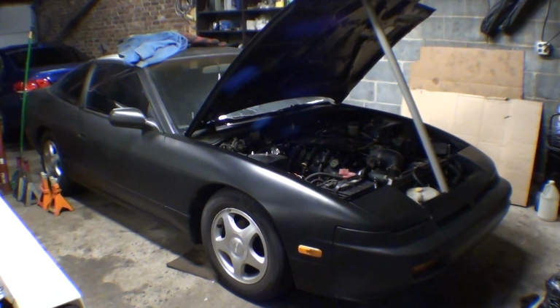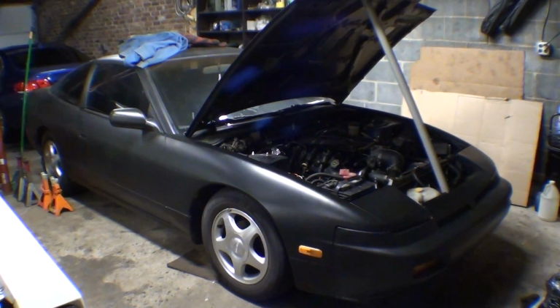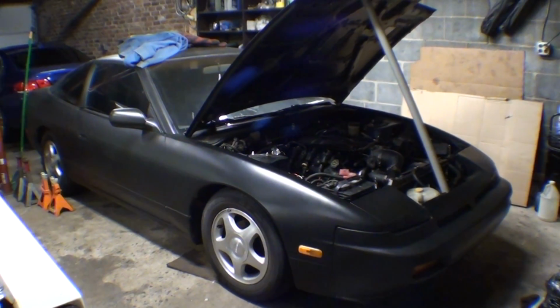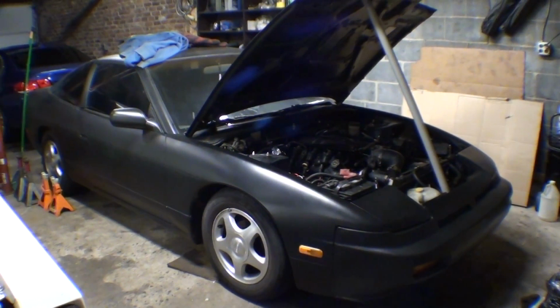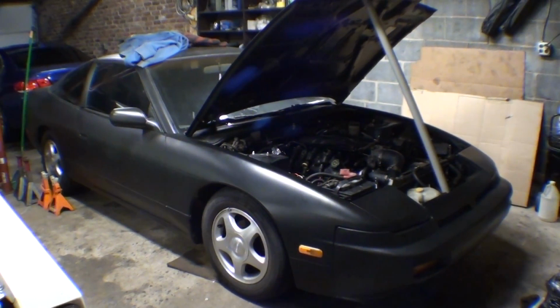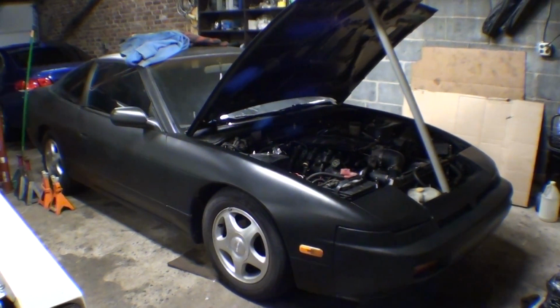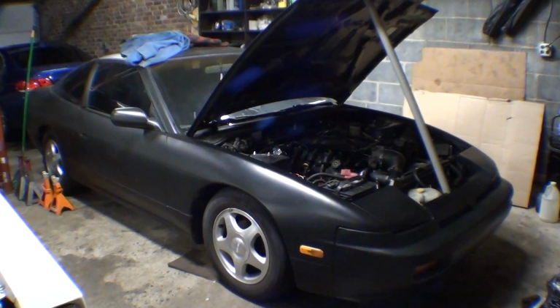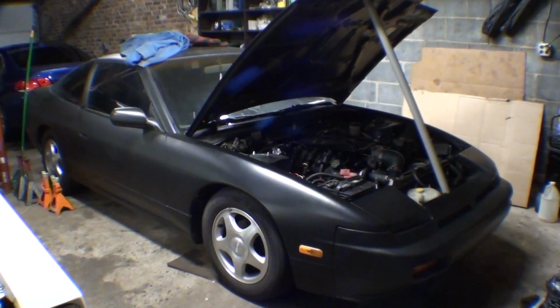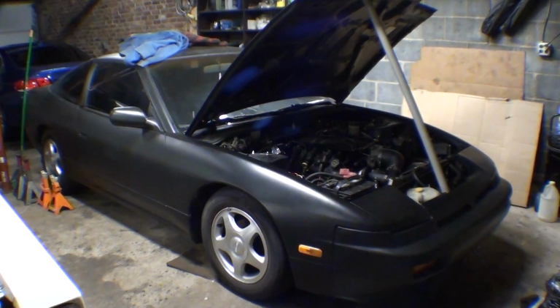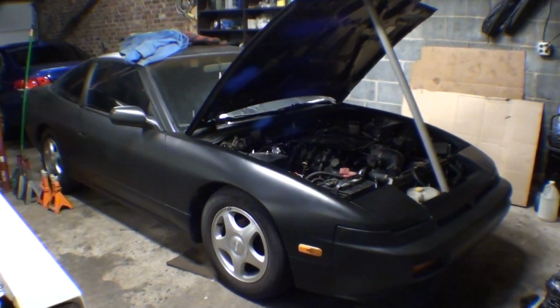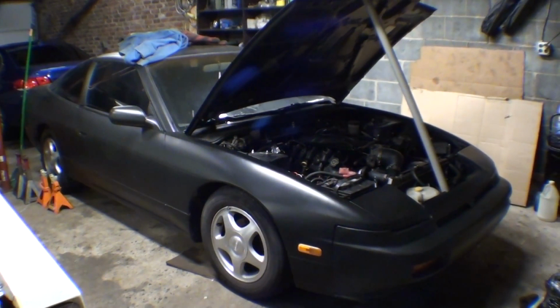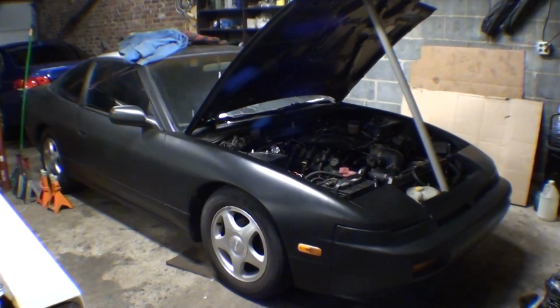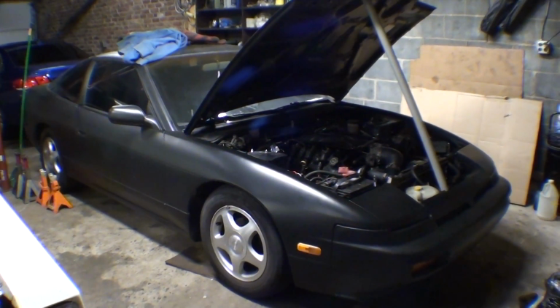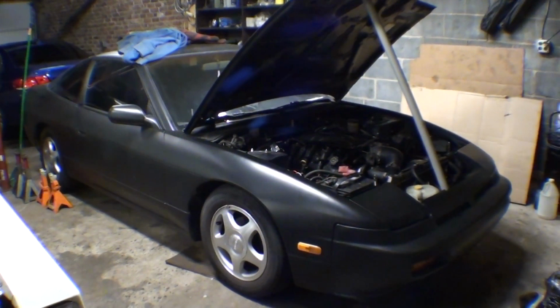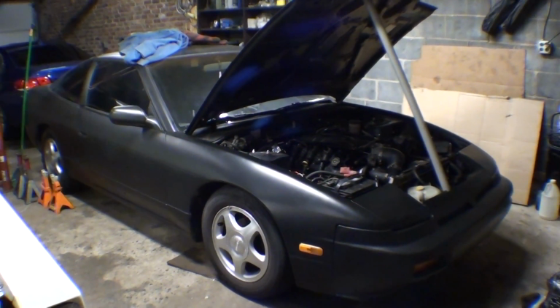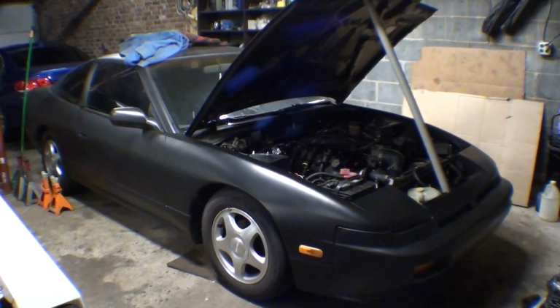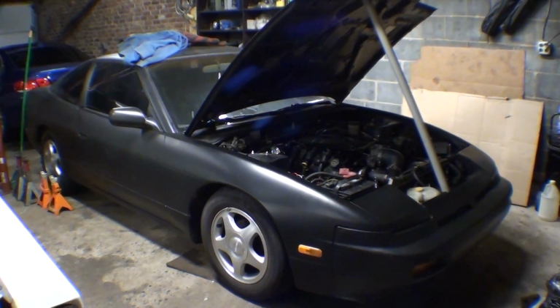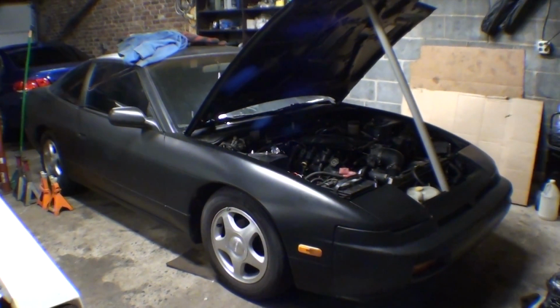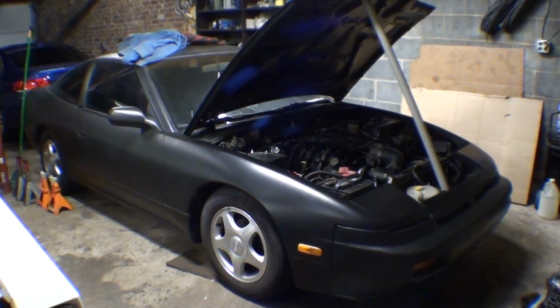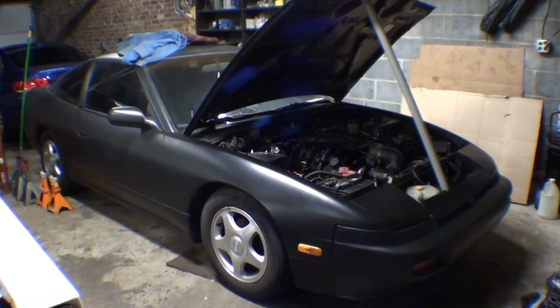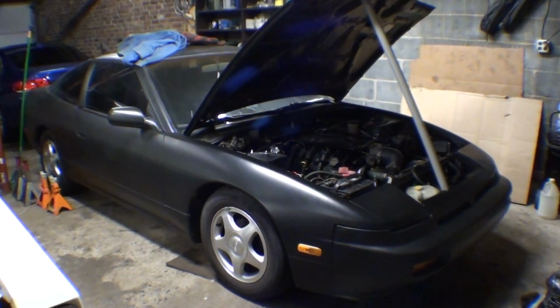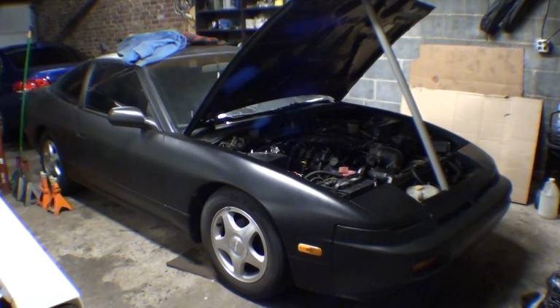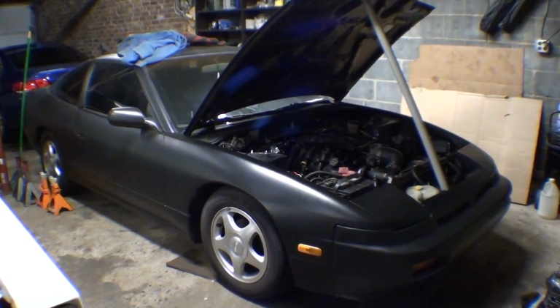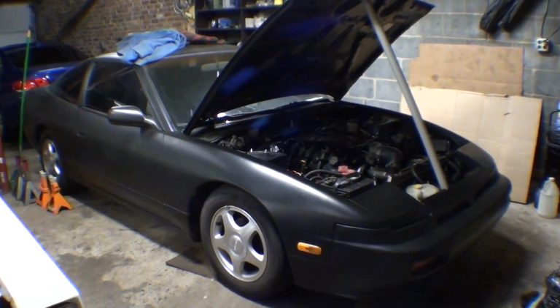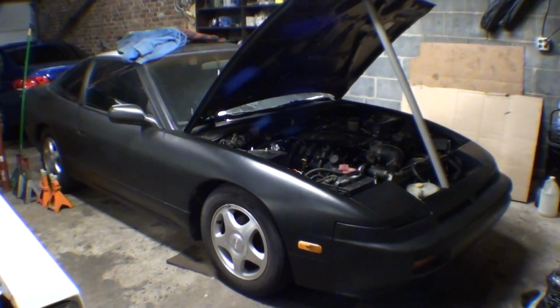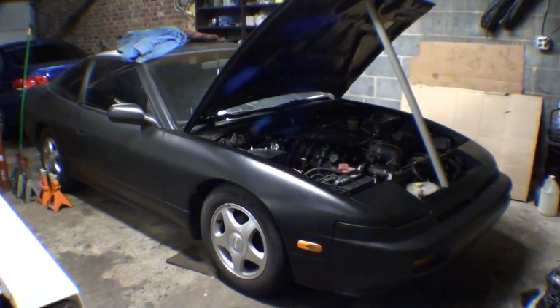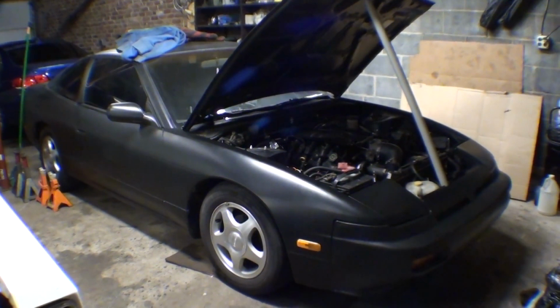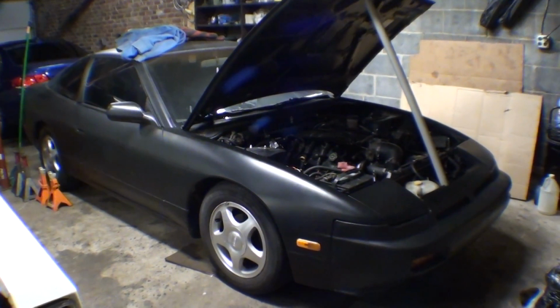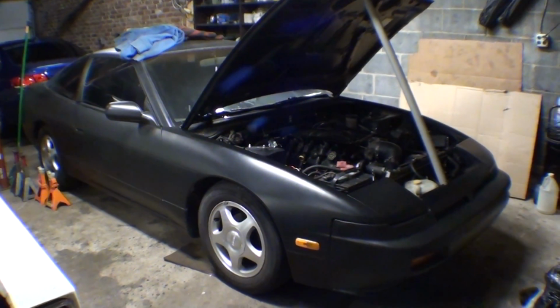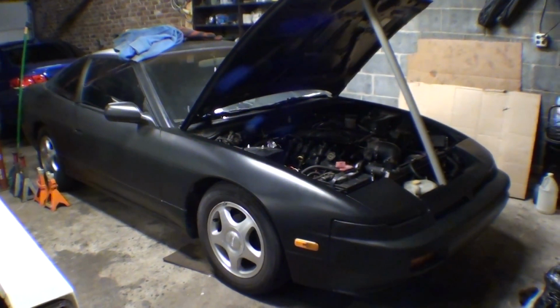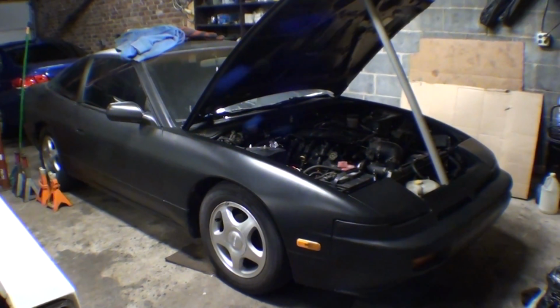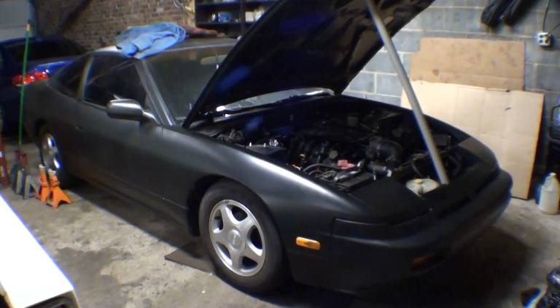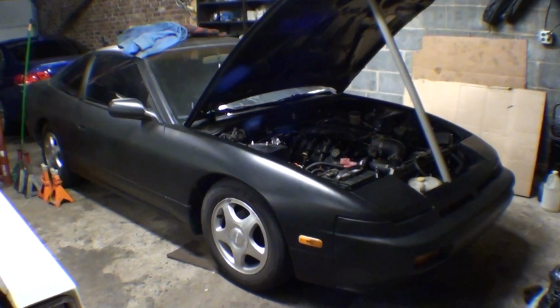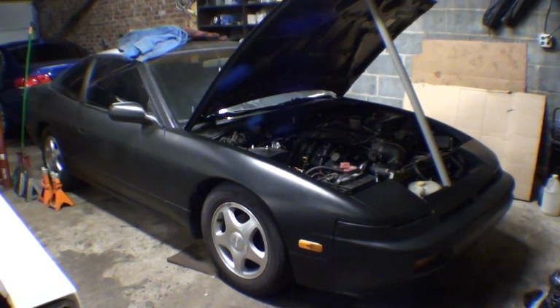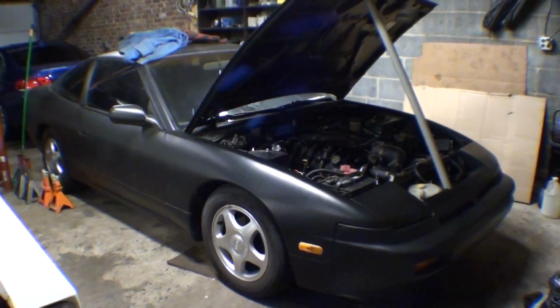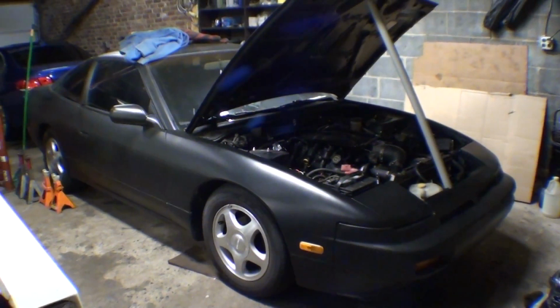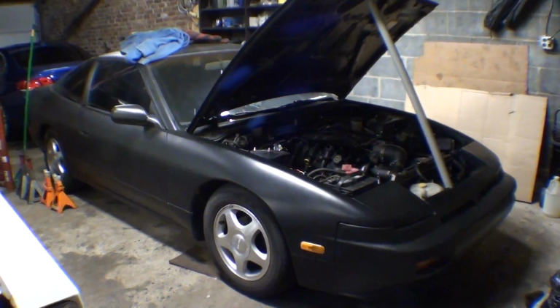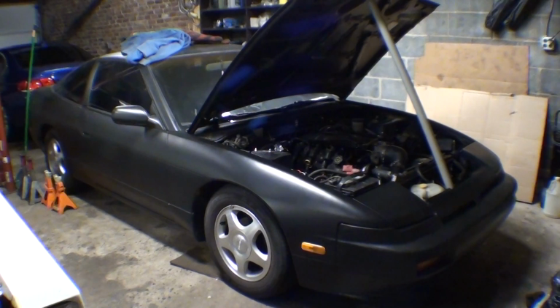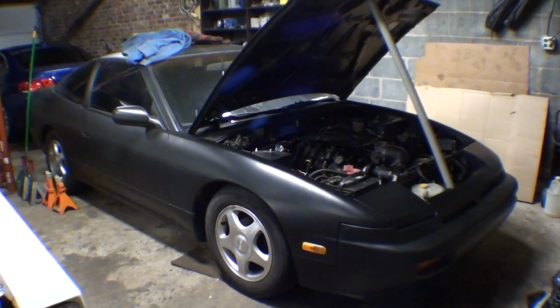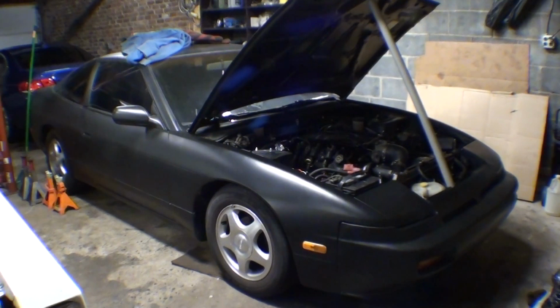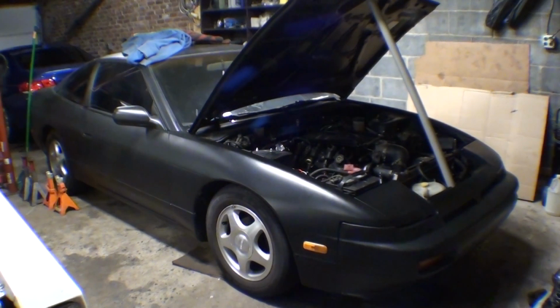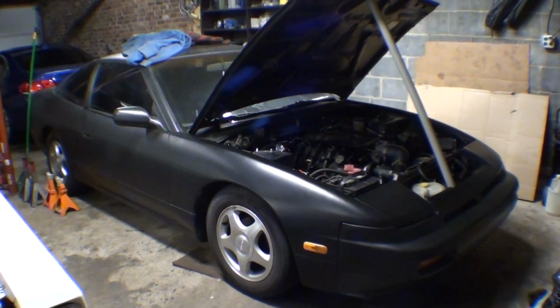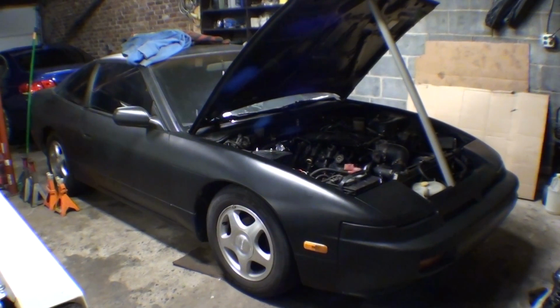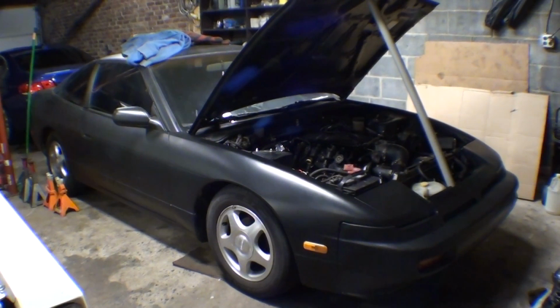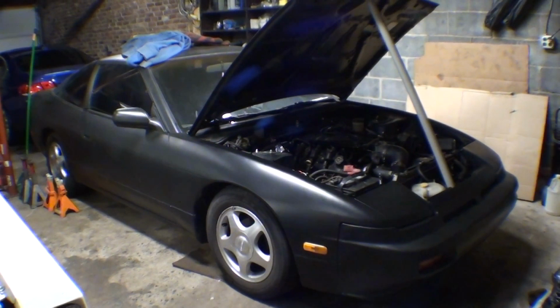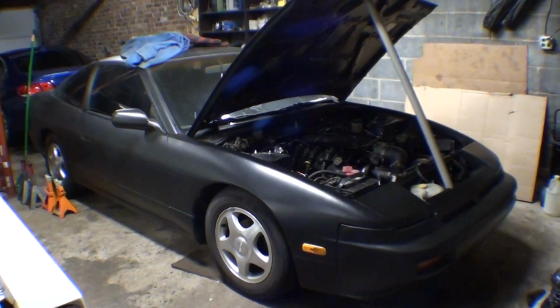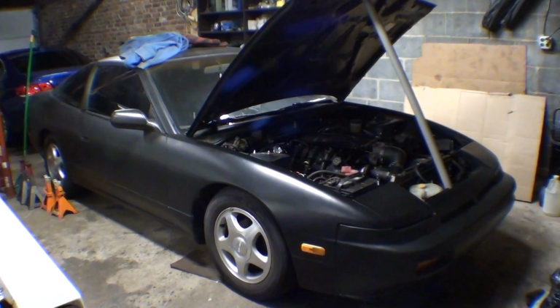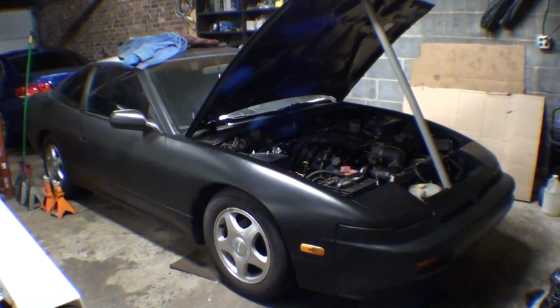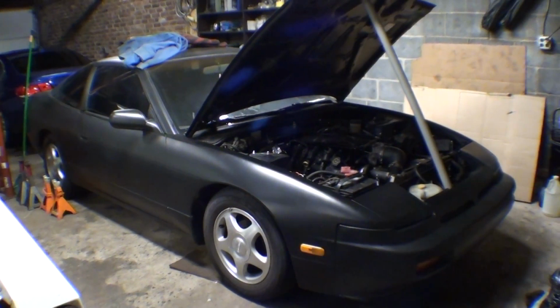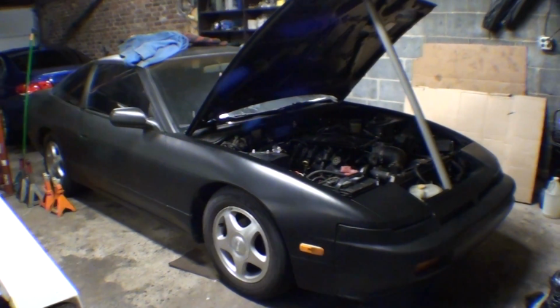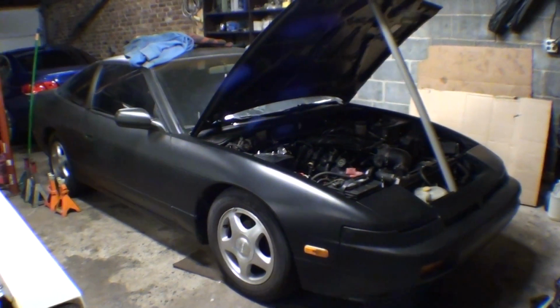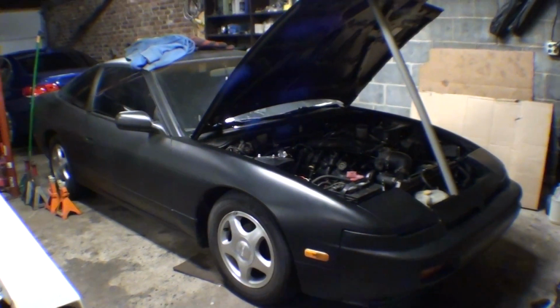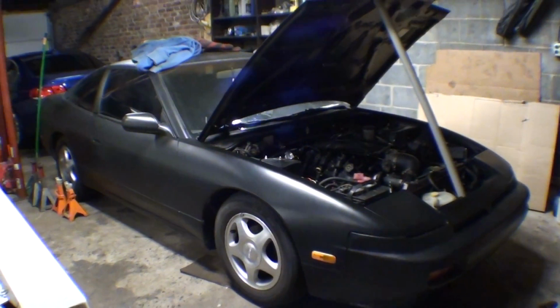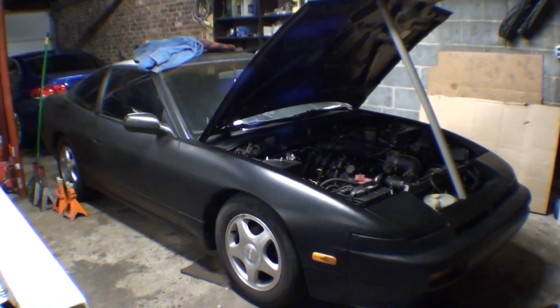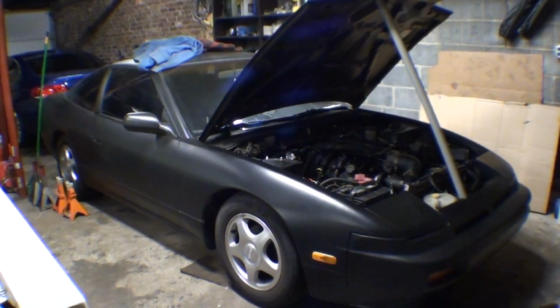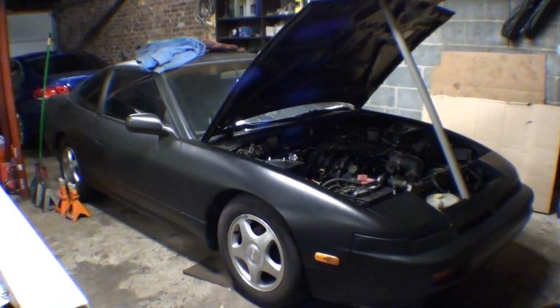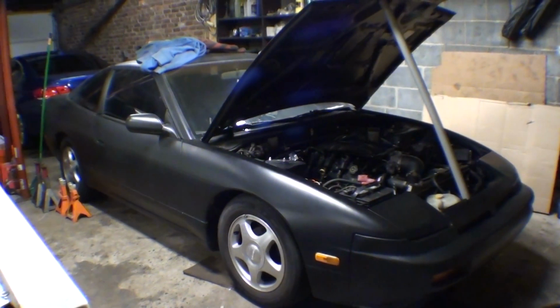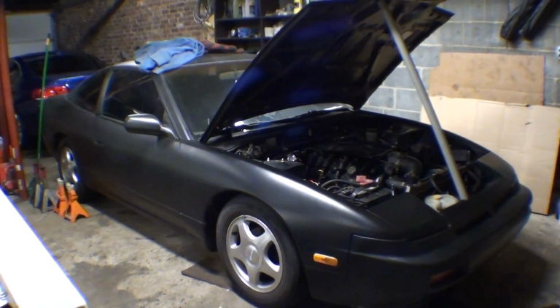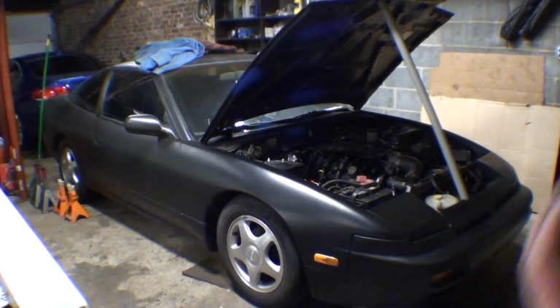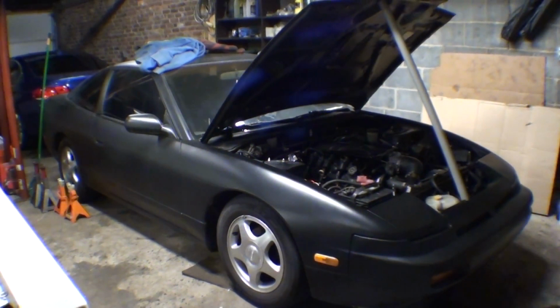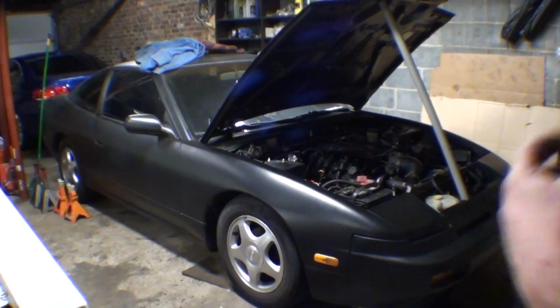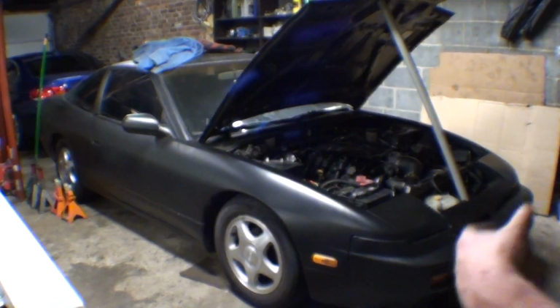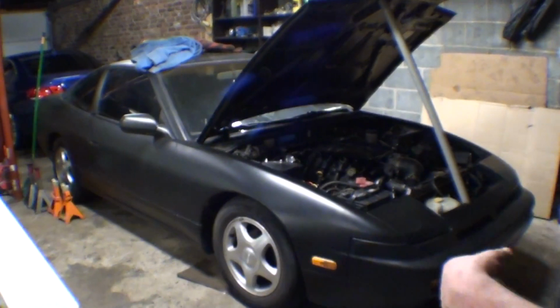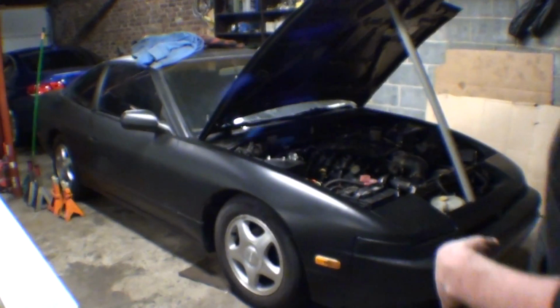Alright guys, quick update video on this car. I know everybody has been wanting to see everything.